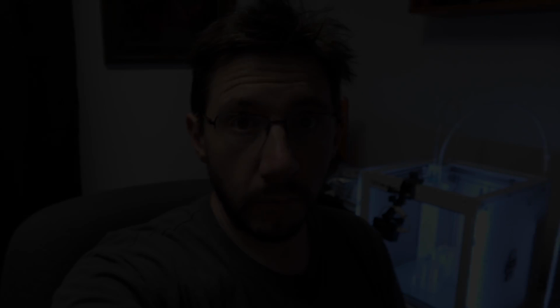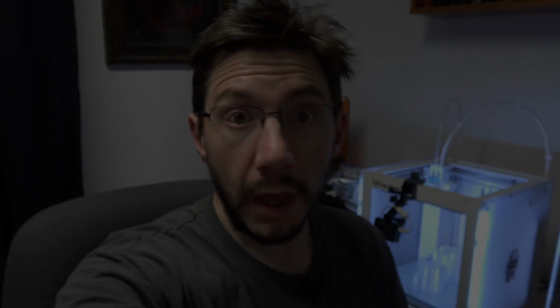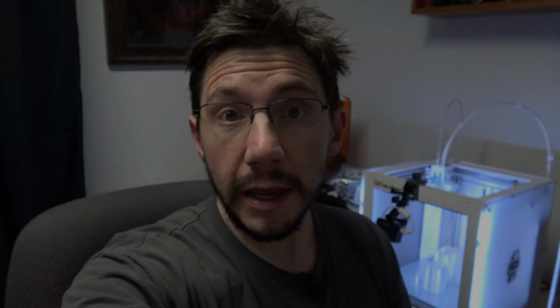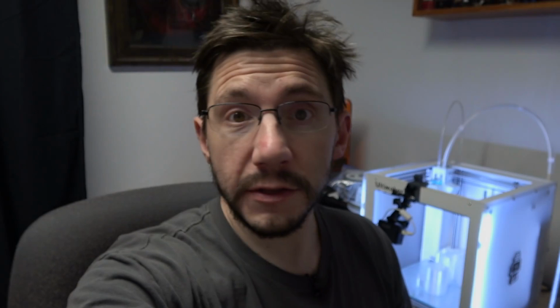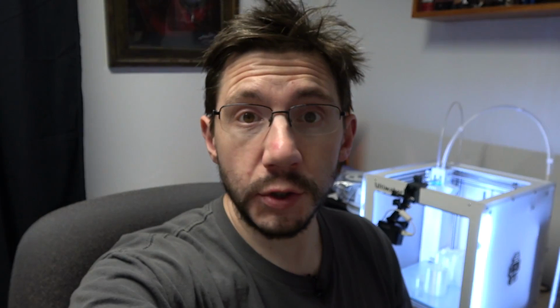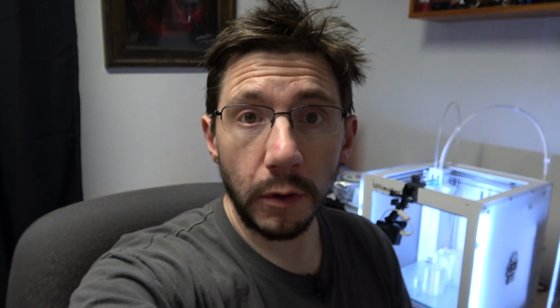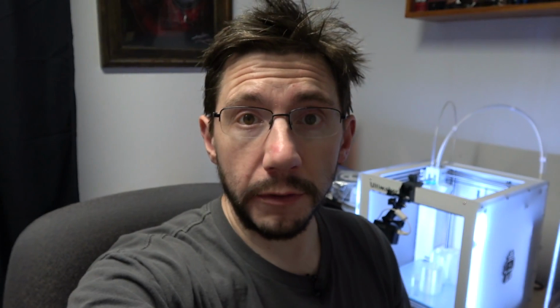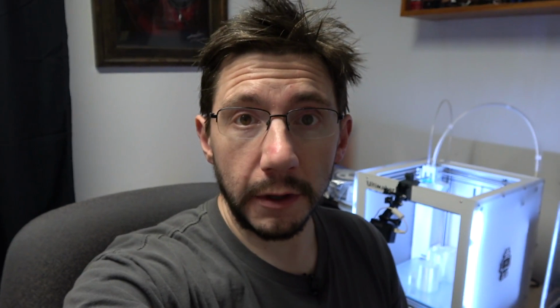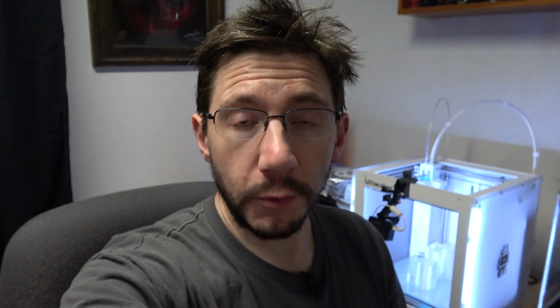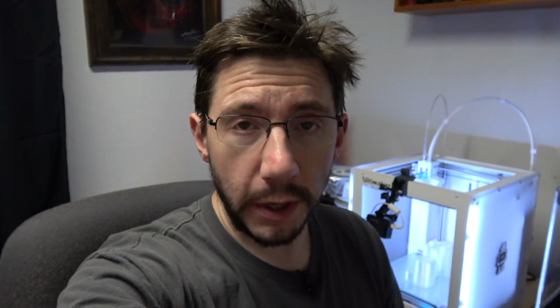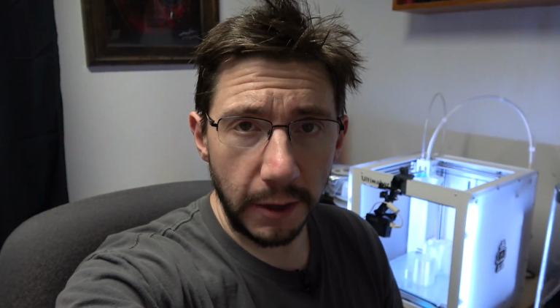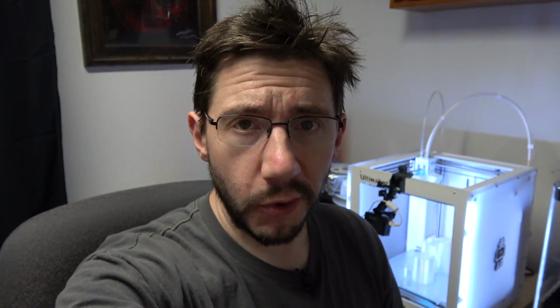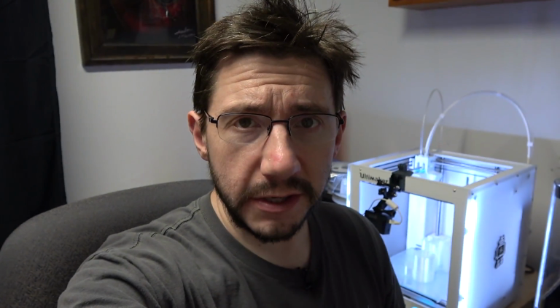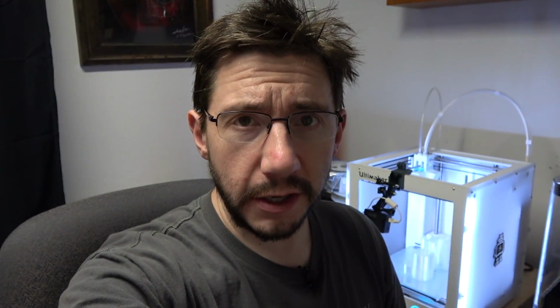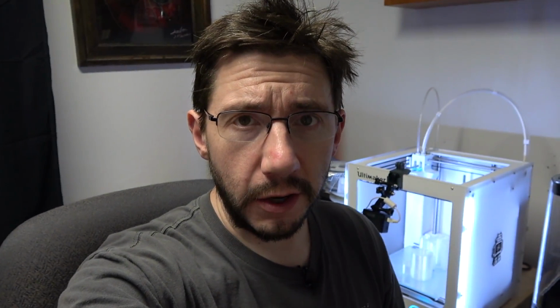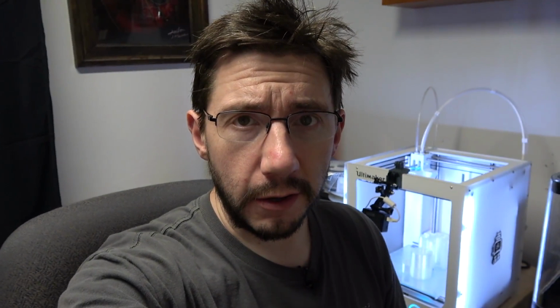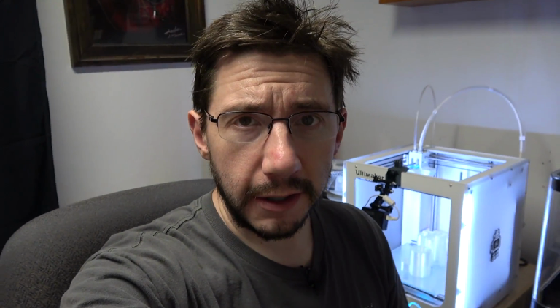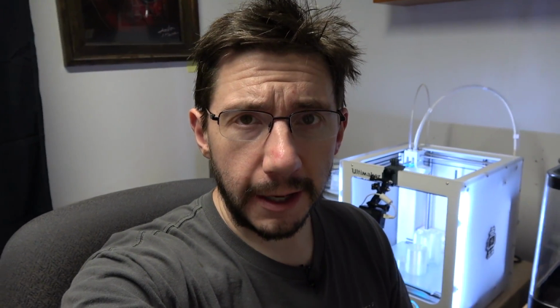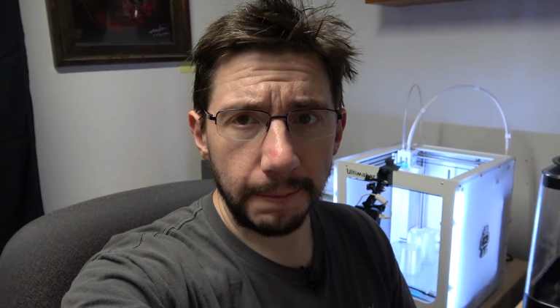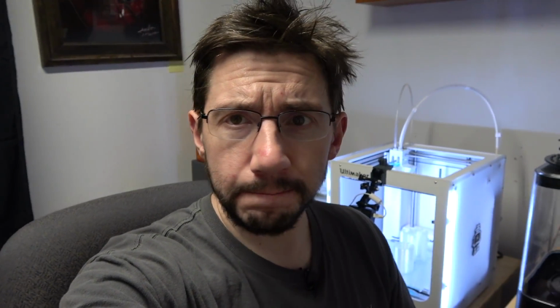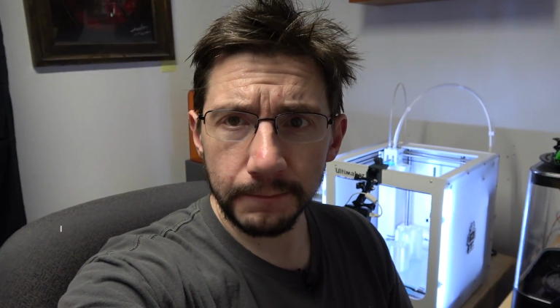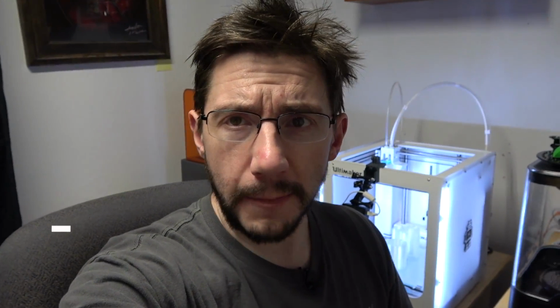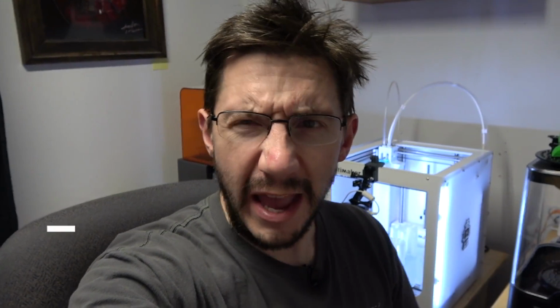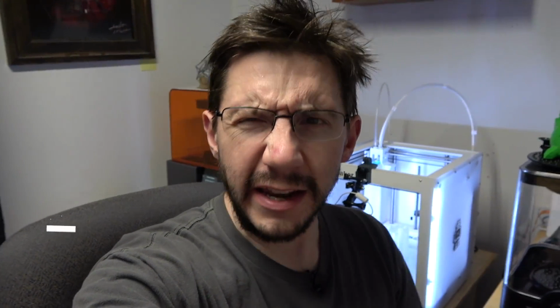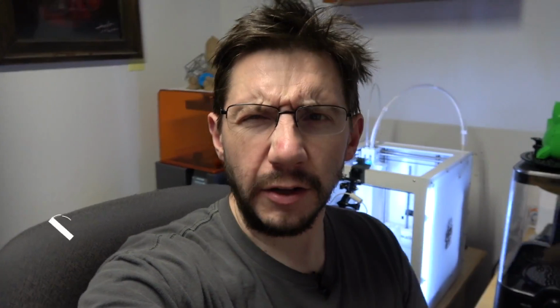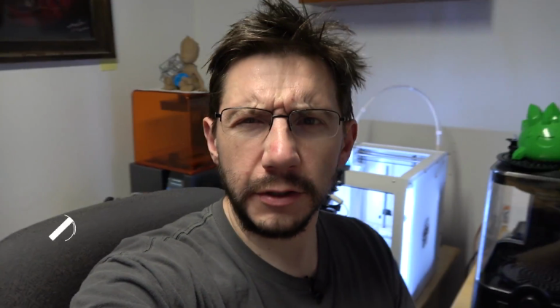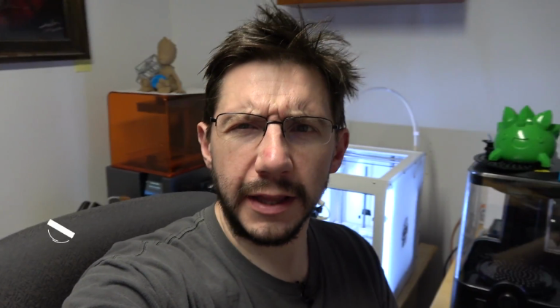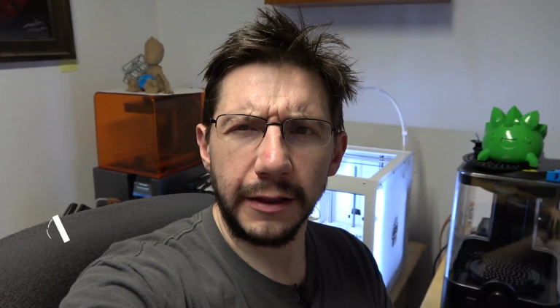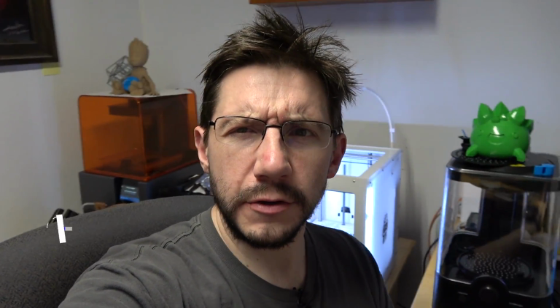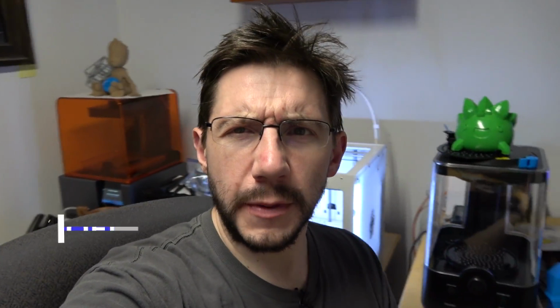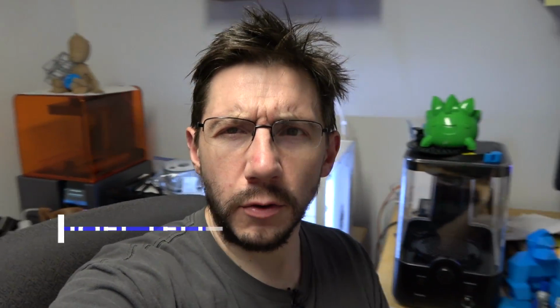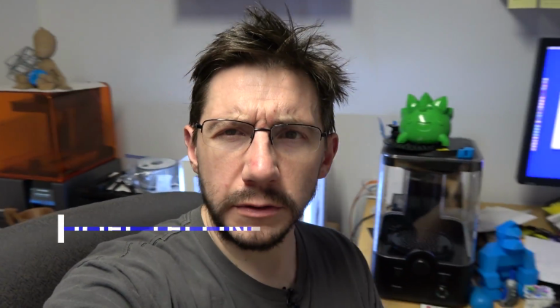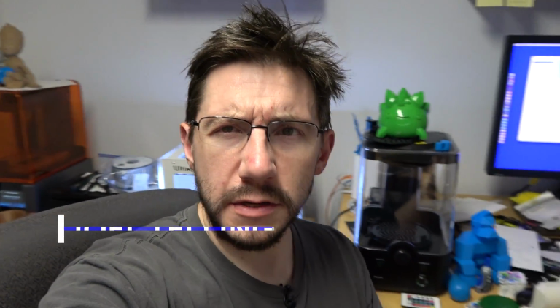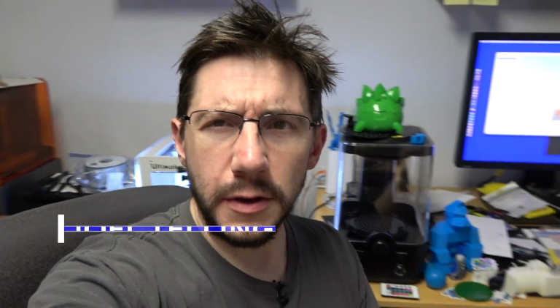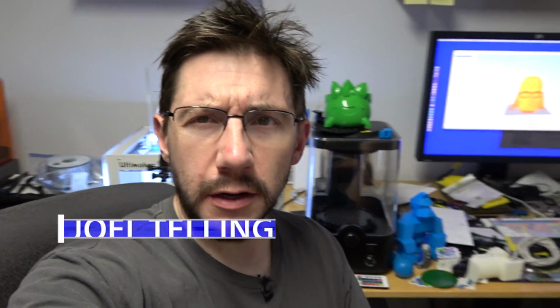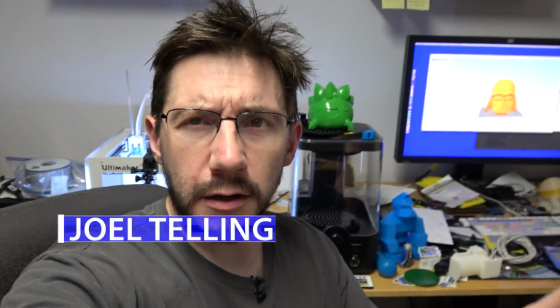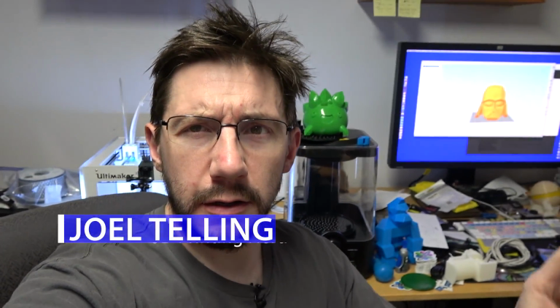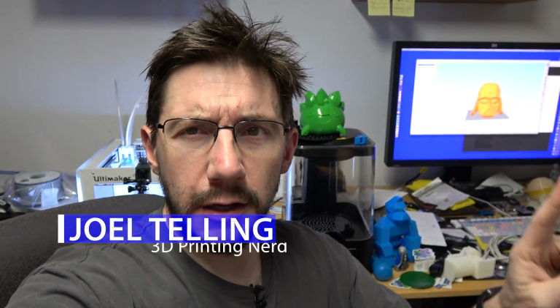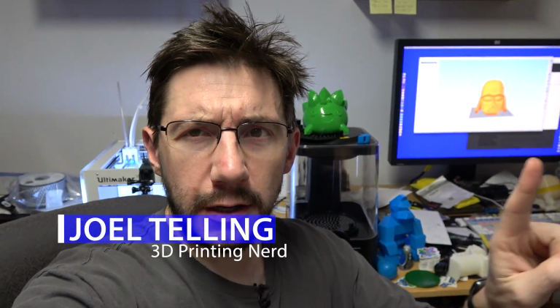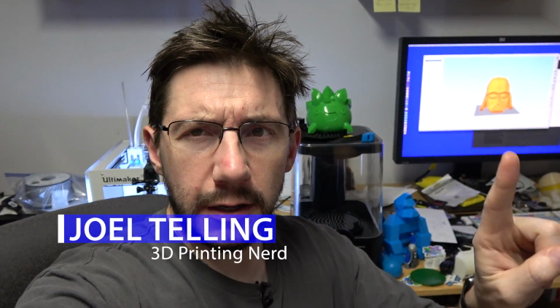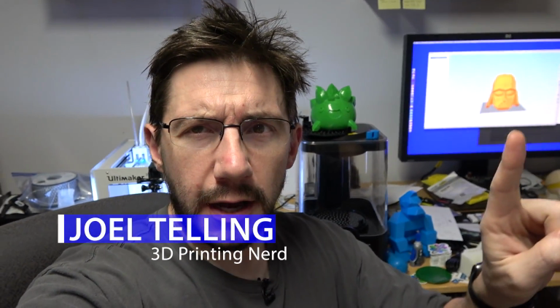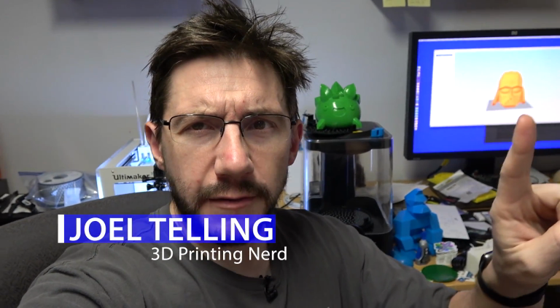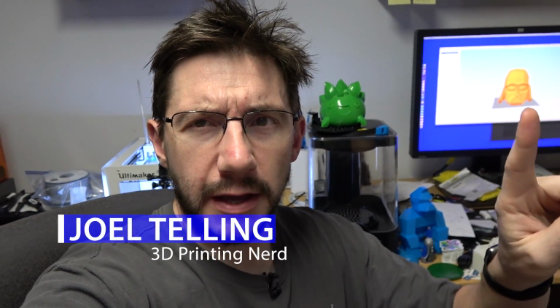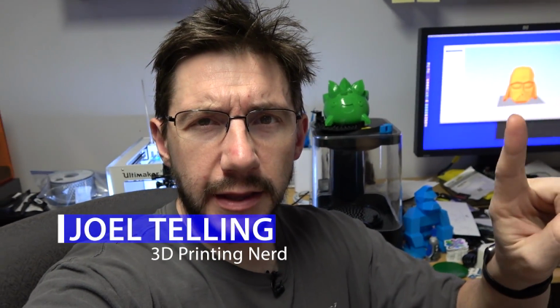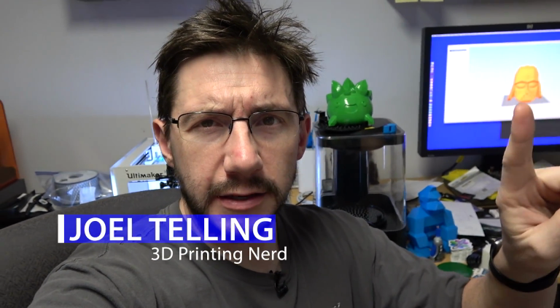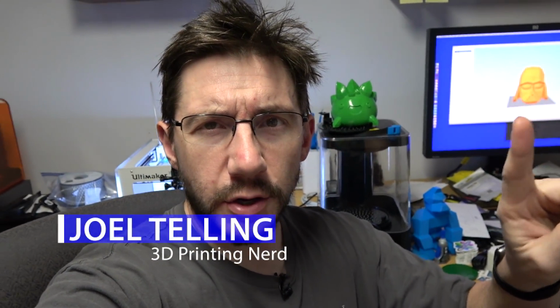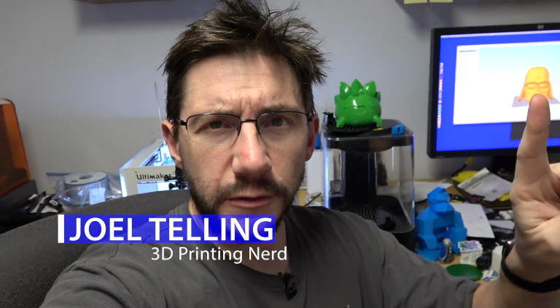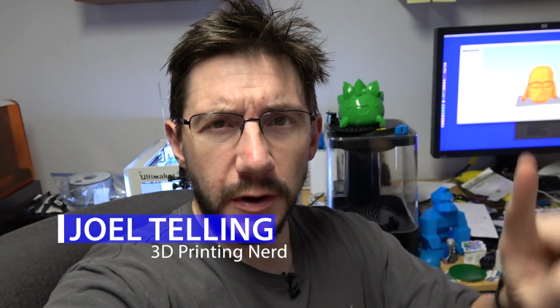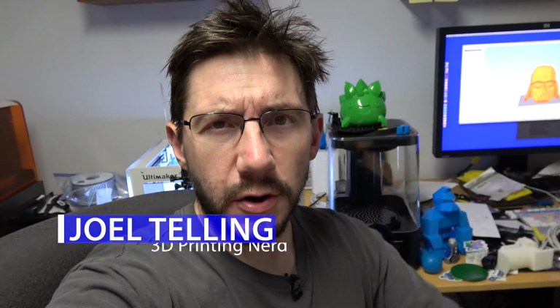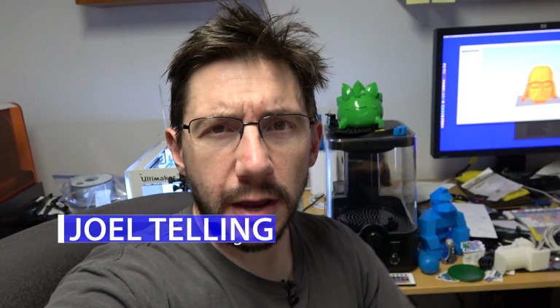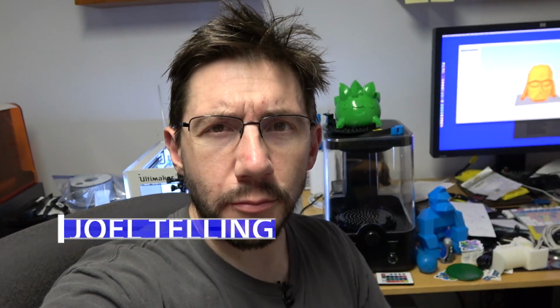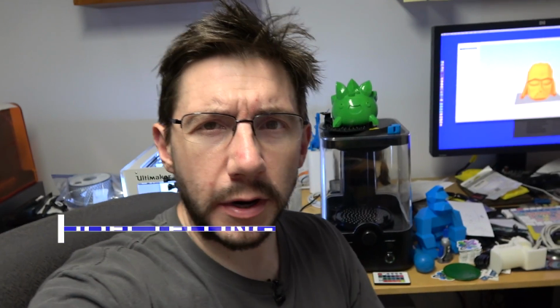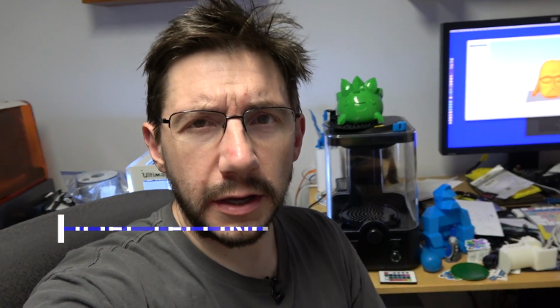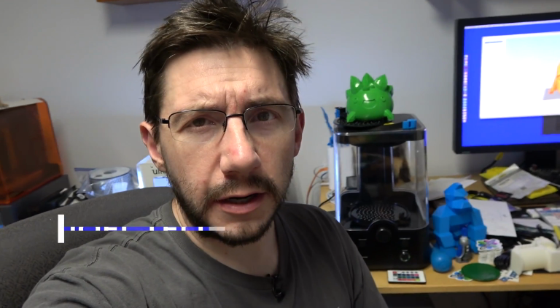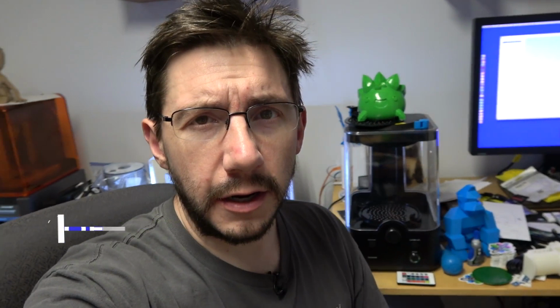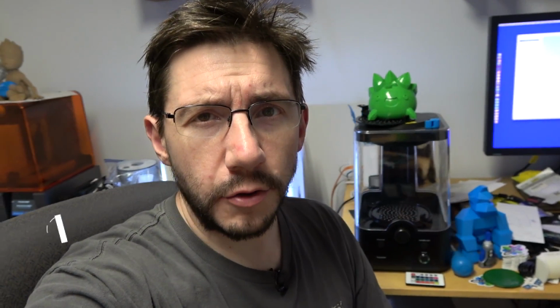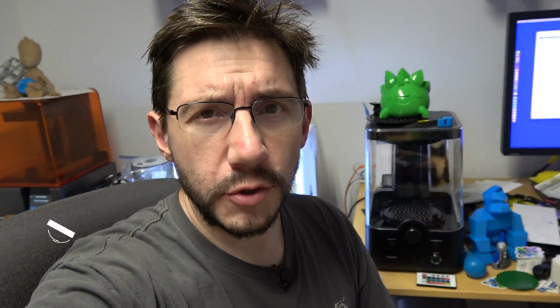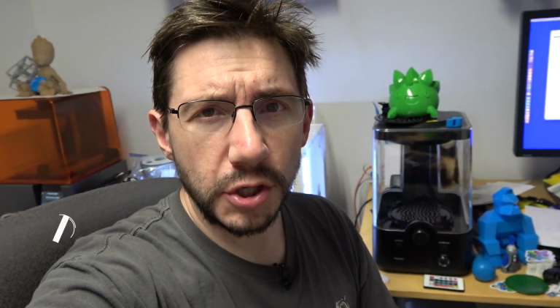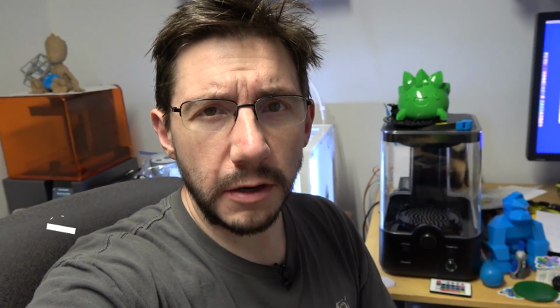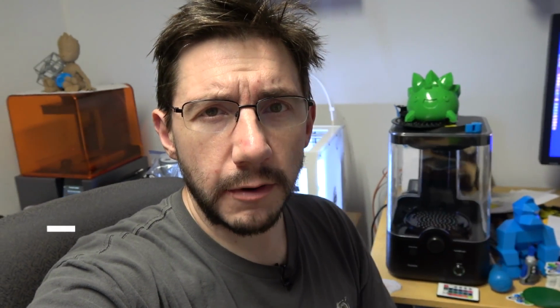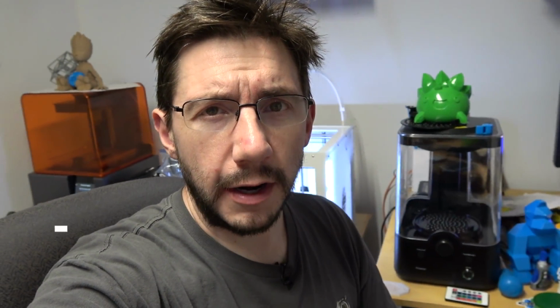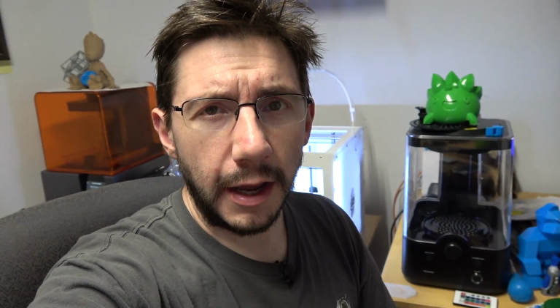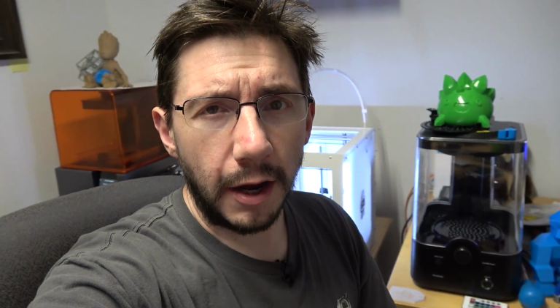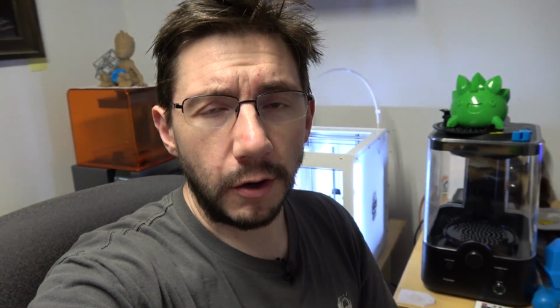Hey, it's Joel, the 3D printing nerd, and I'm handheld. Look at that. There's my Ultimaker. I've got that Darth Vader head printing on another machine right now.